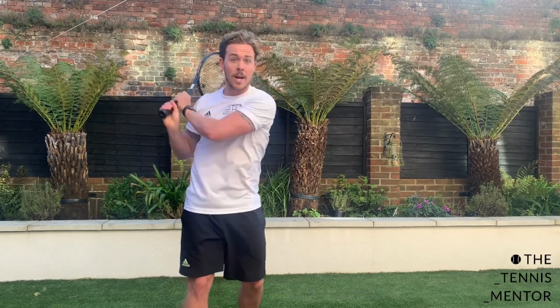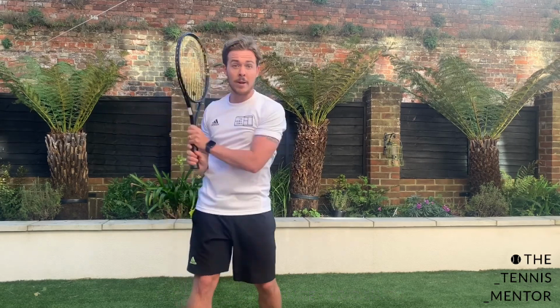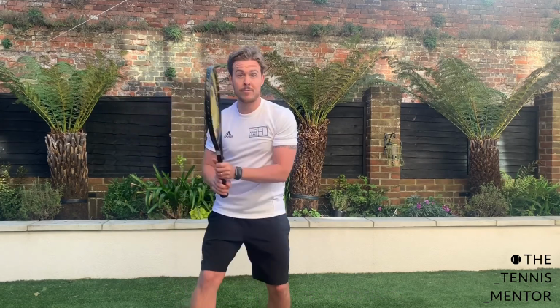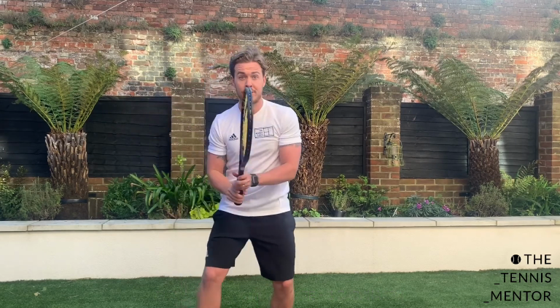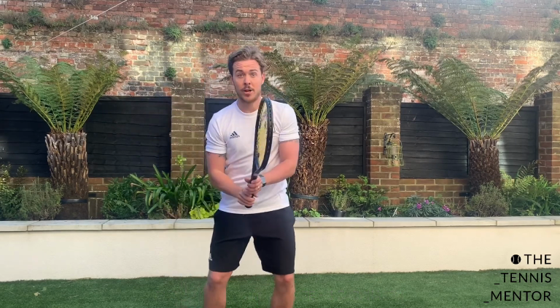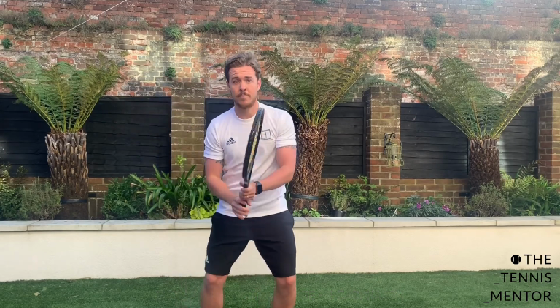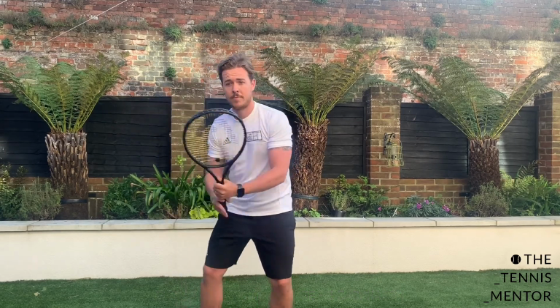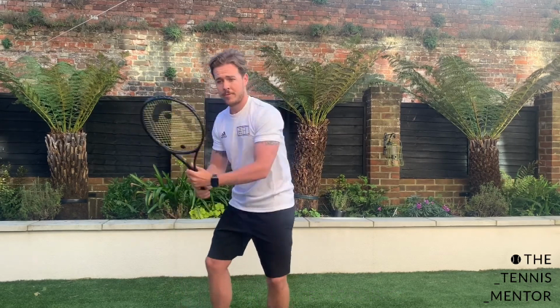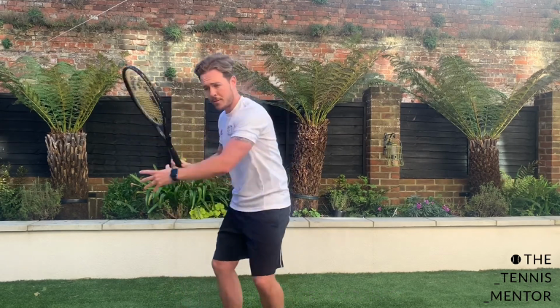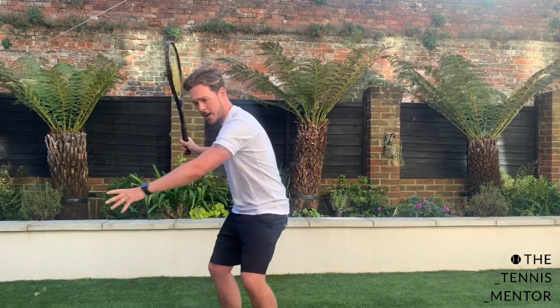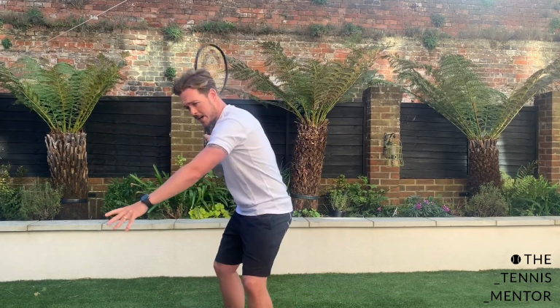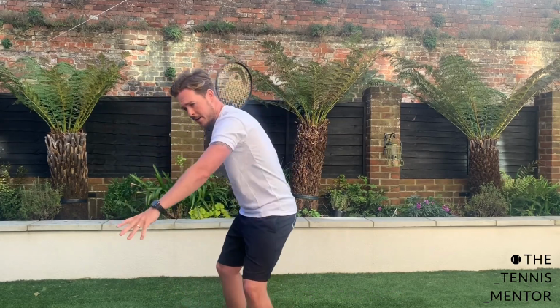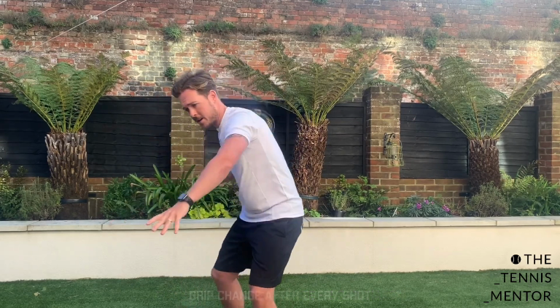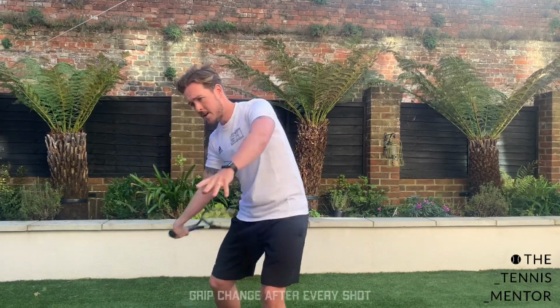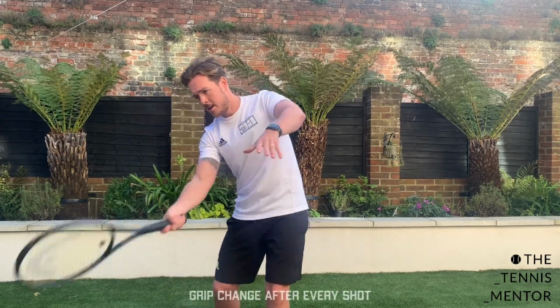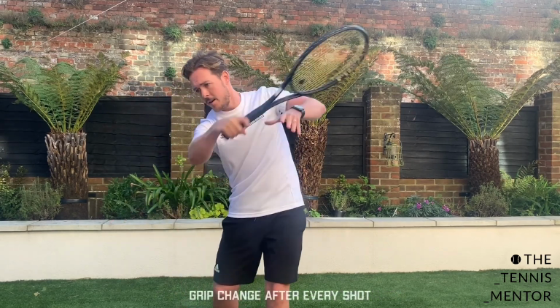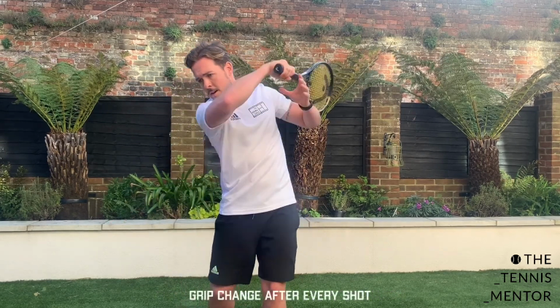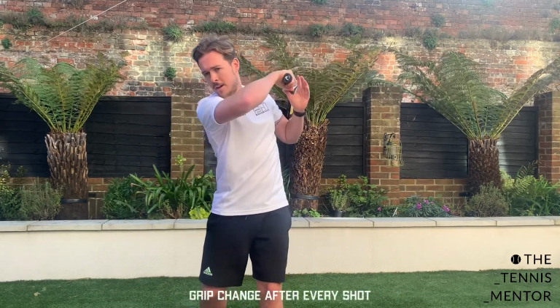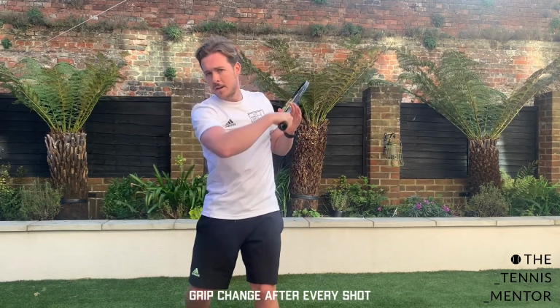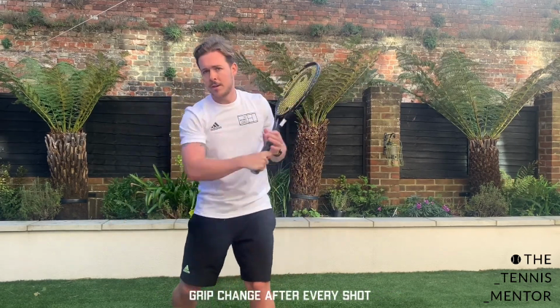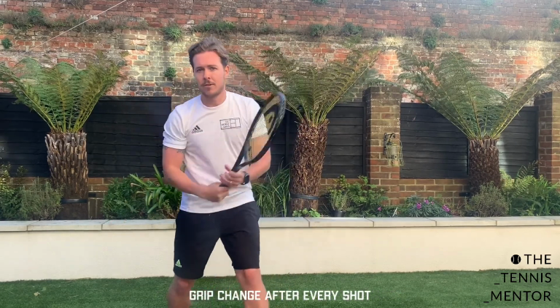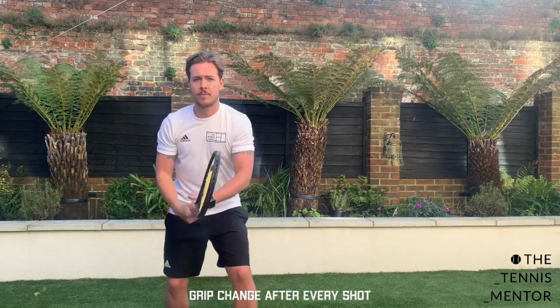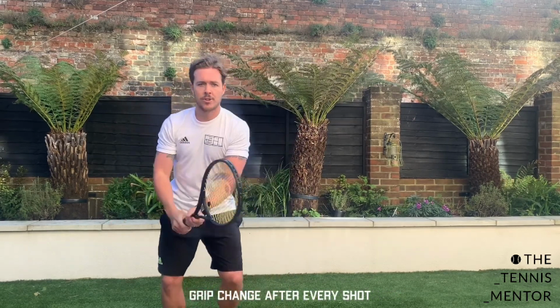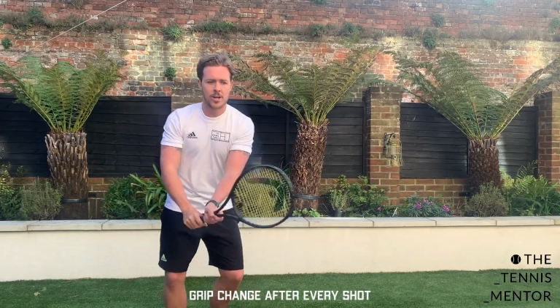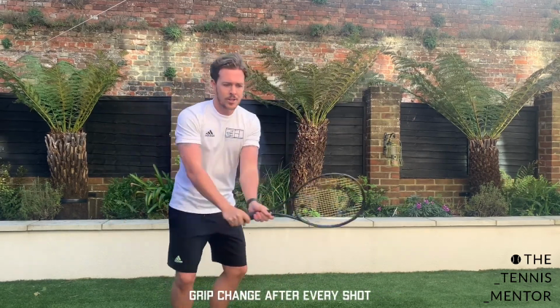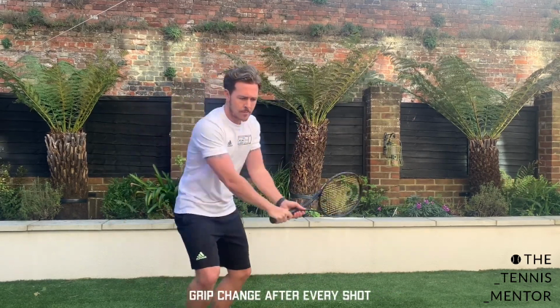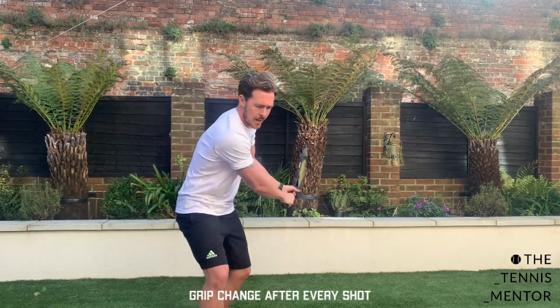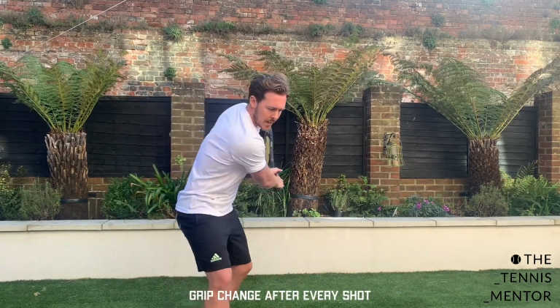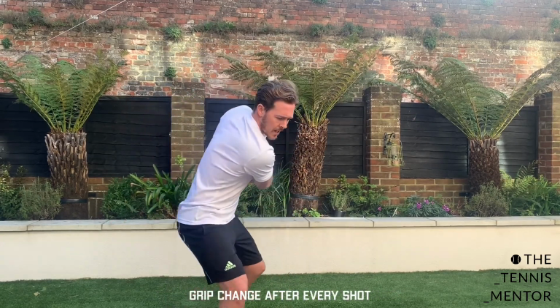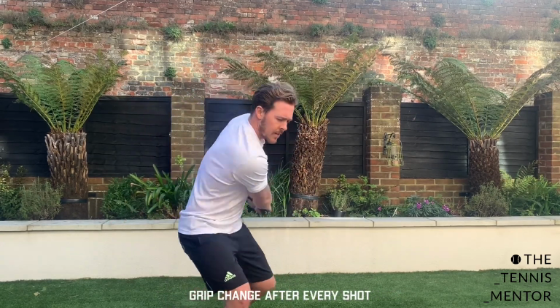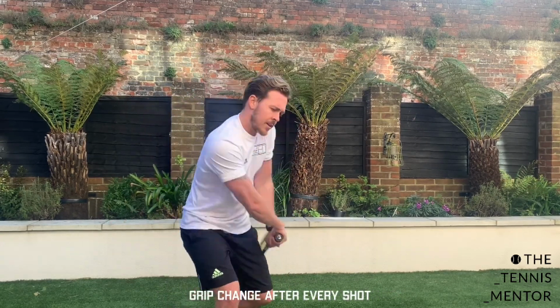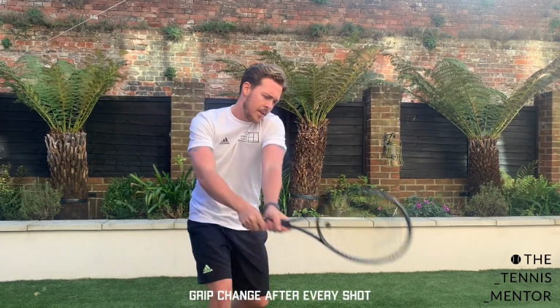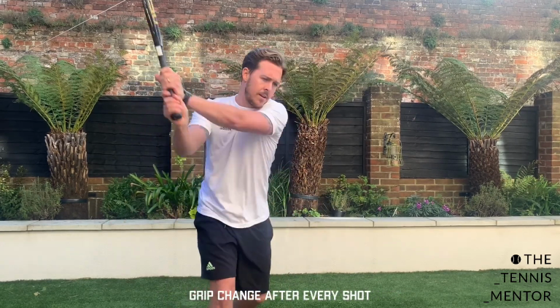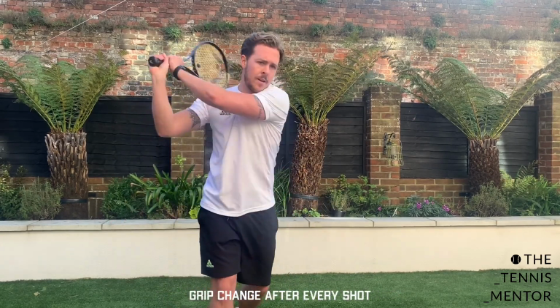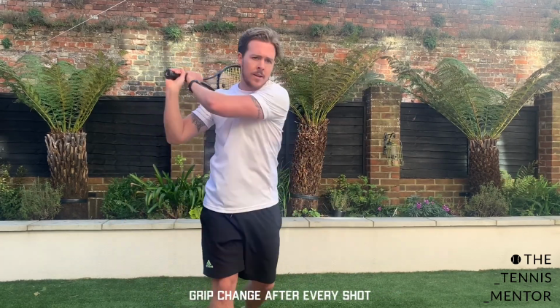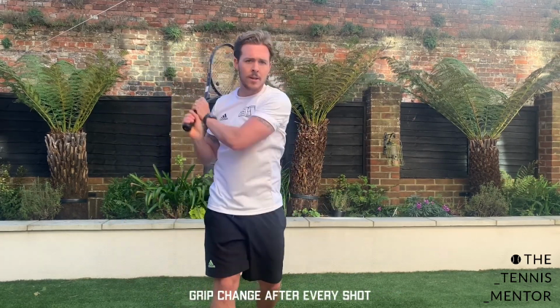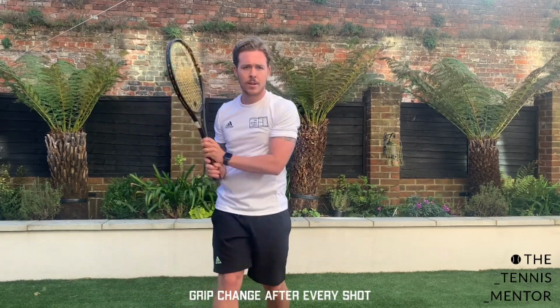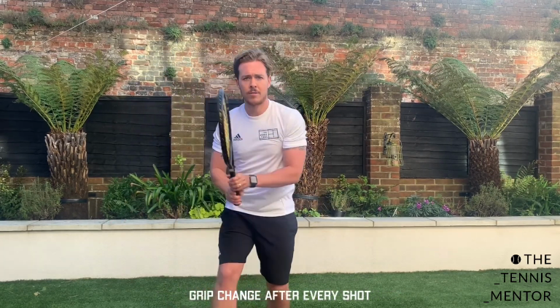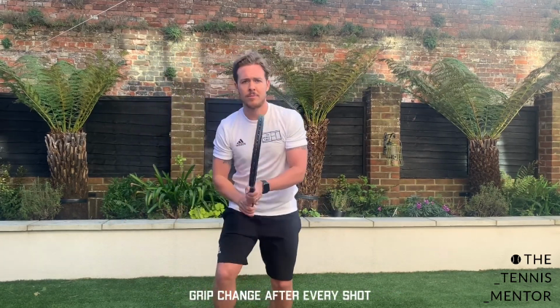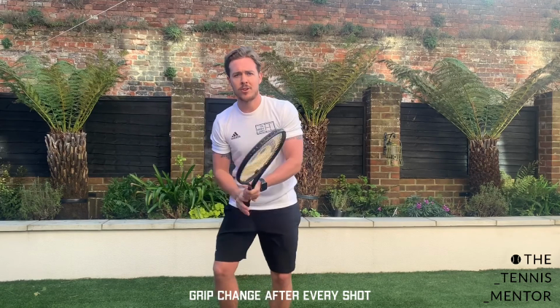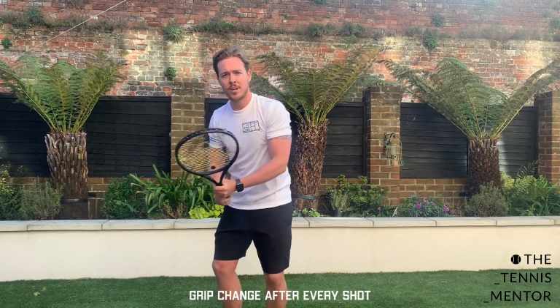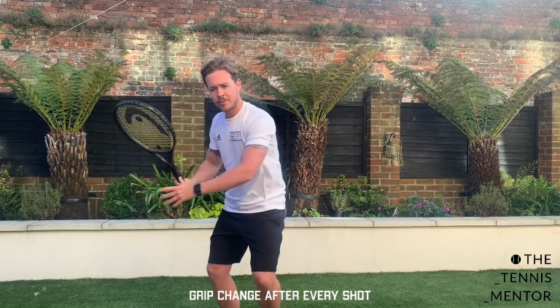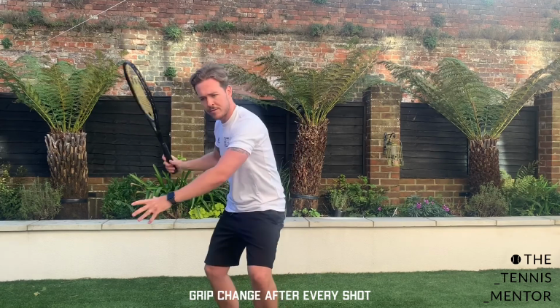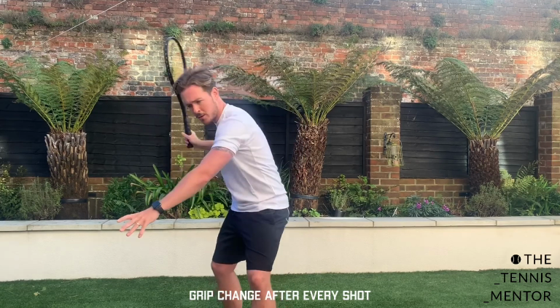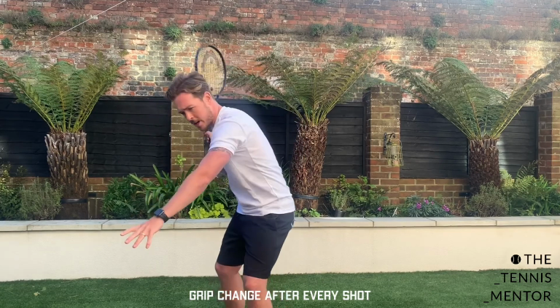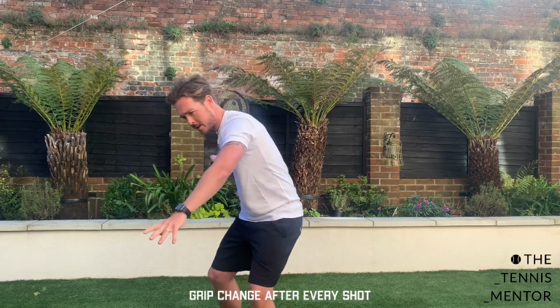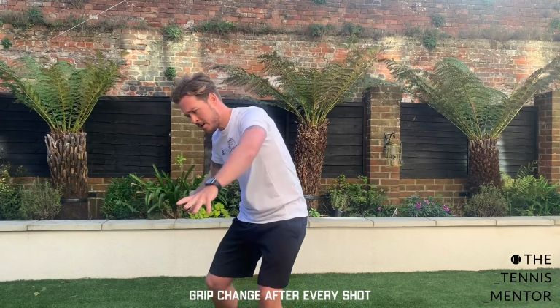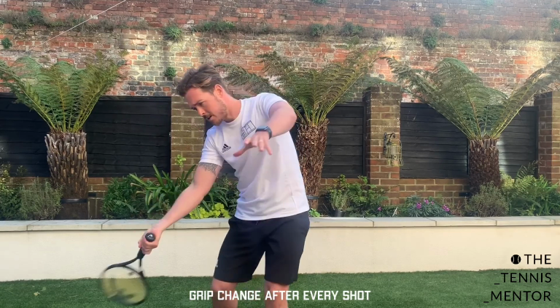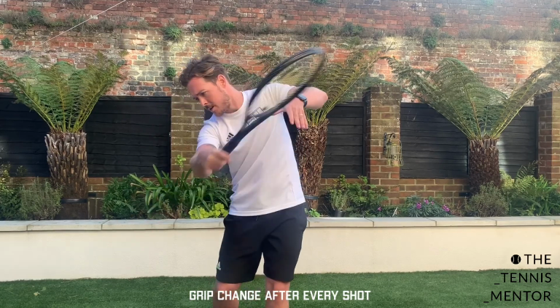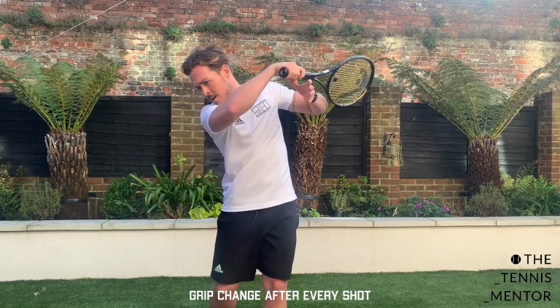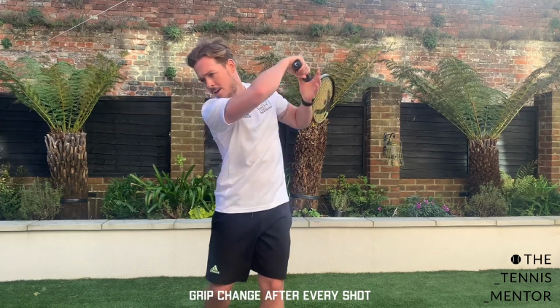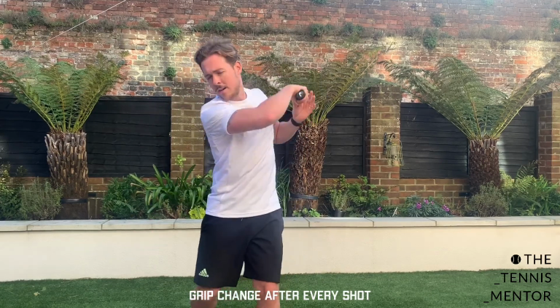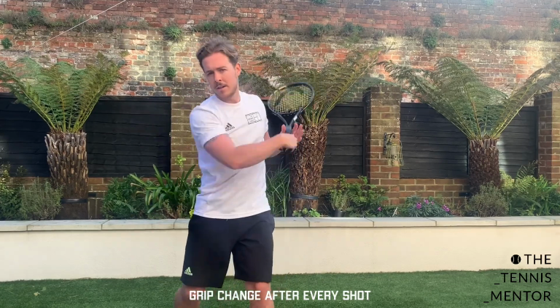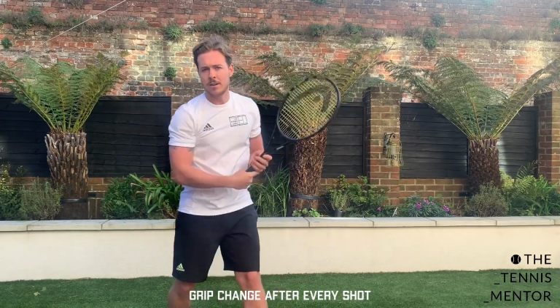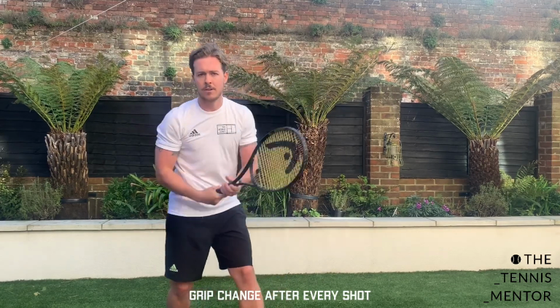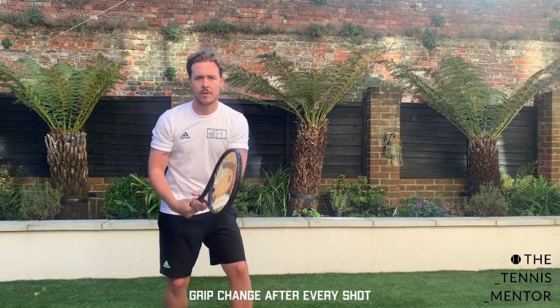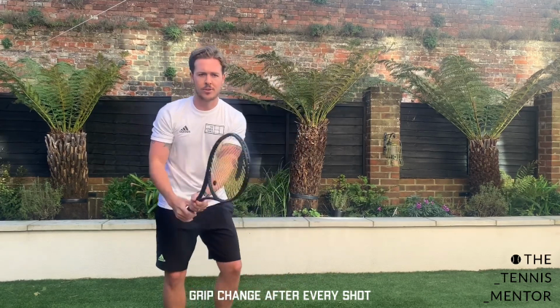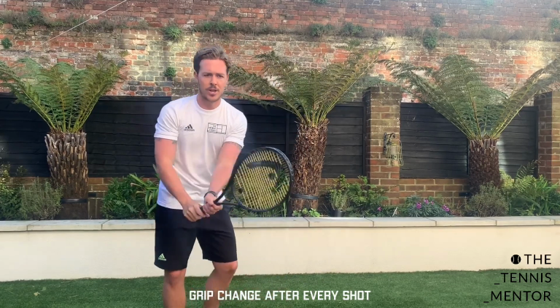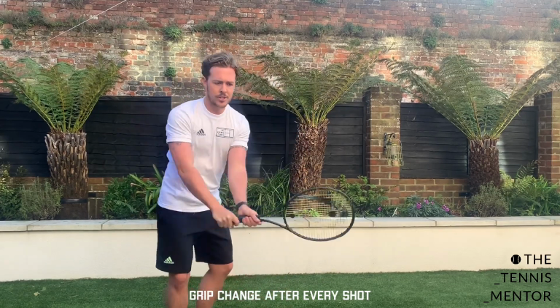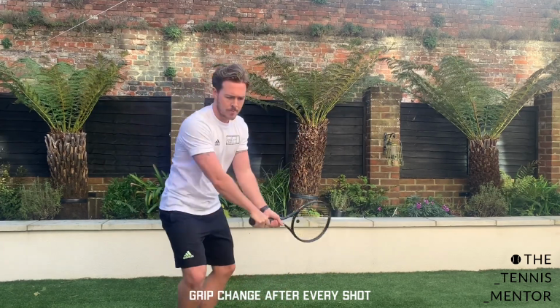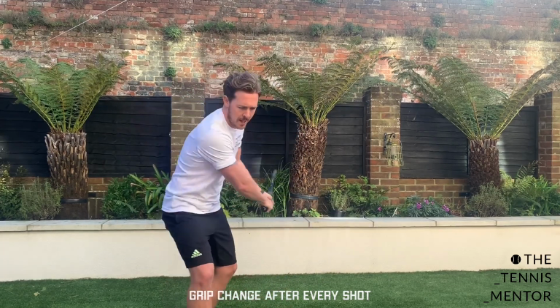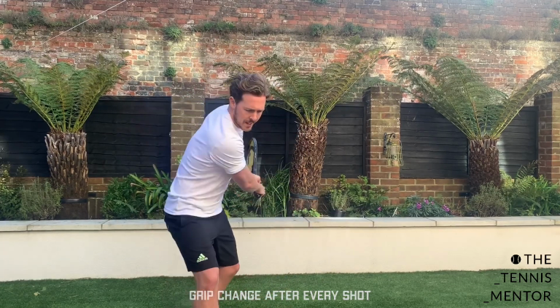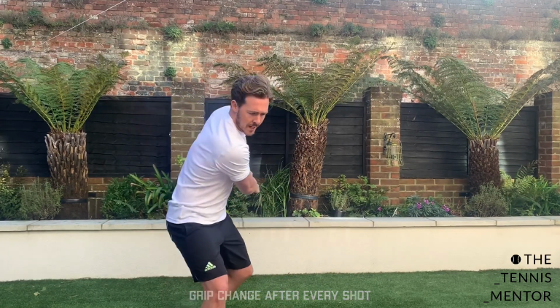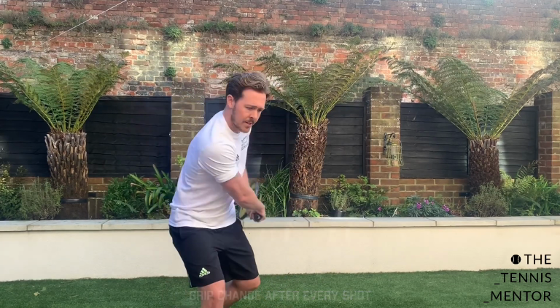Now, every shot: forehand, grip change, backhand, grip change, forehand, grip change, backhand.